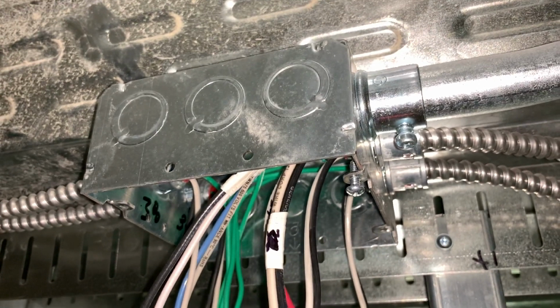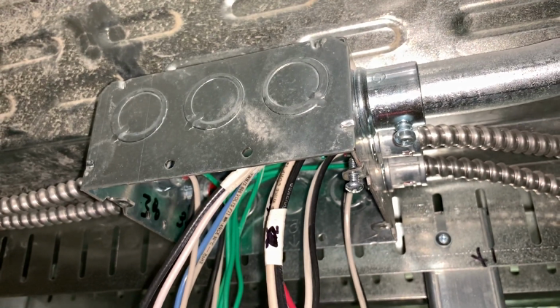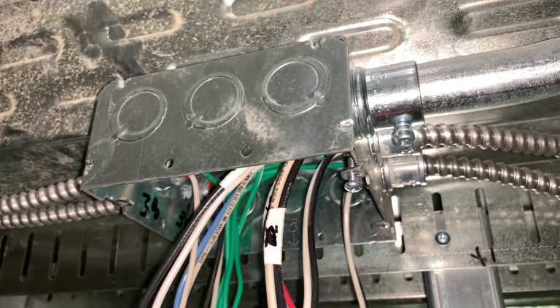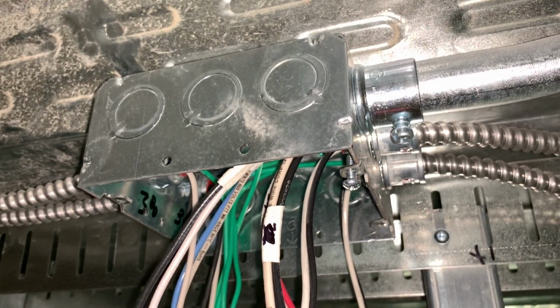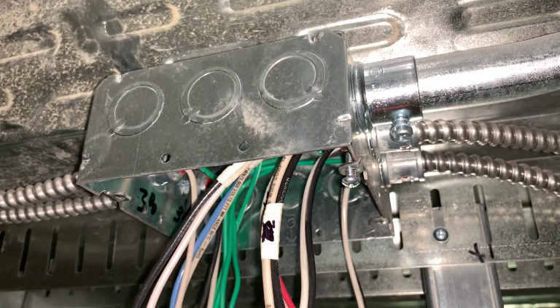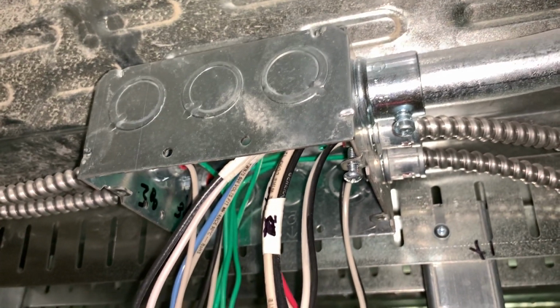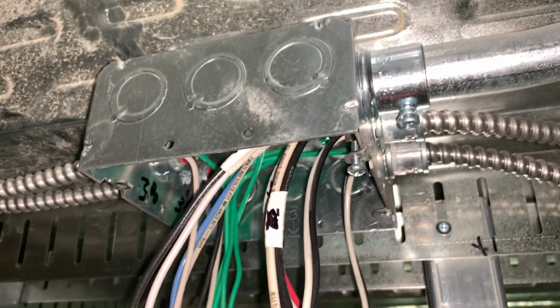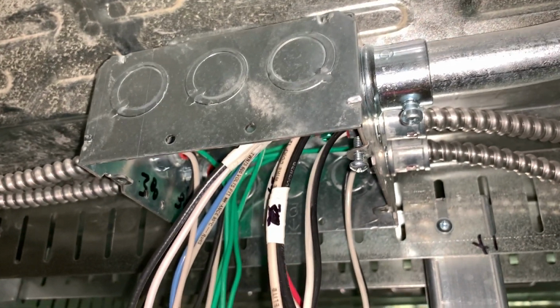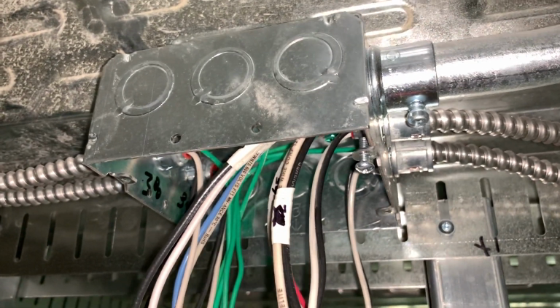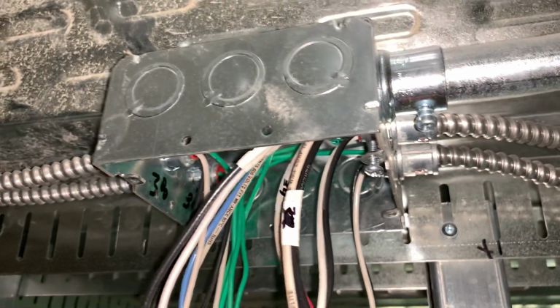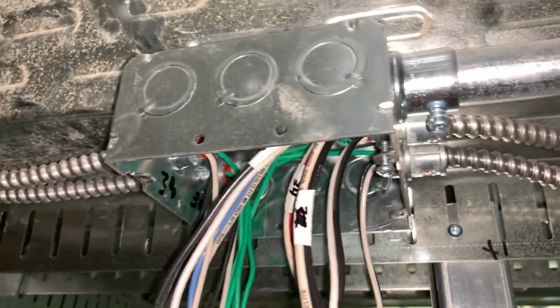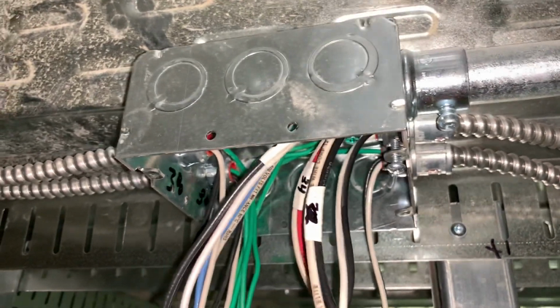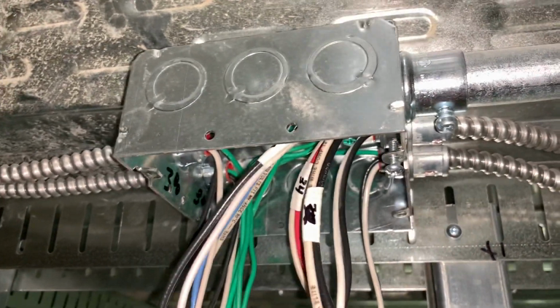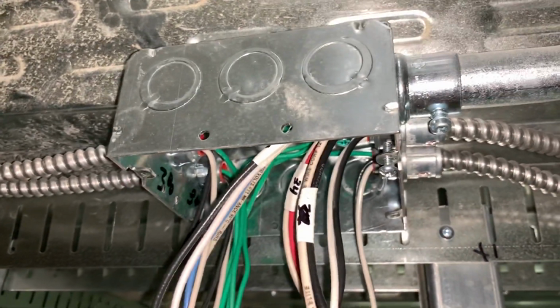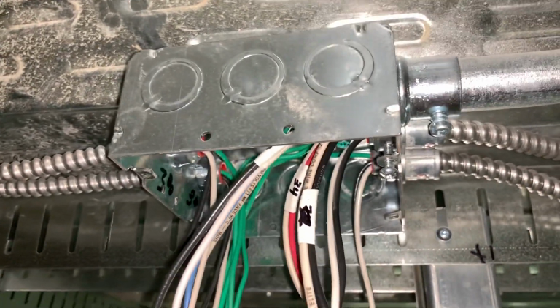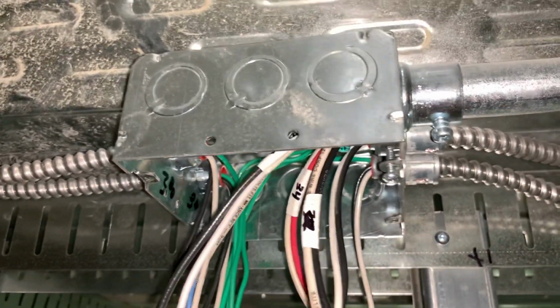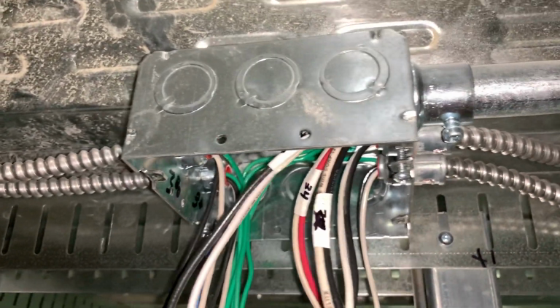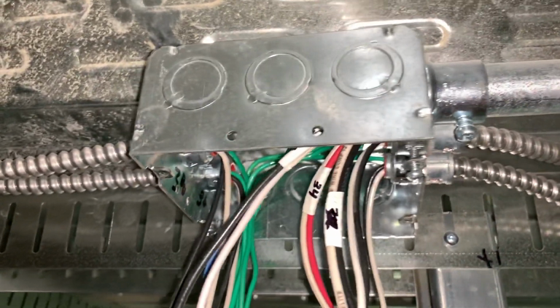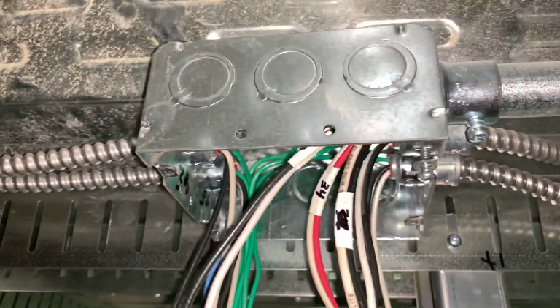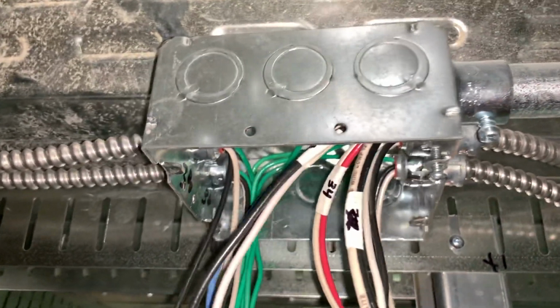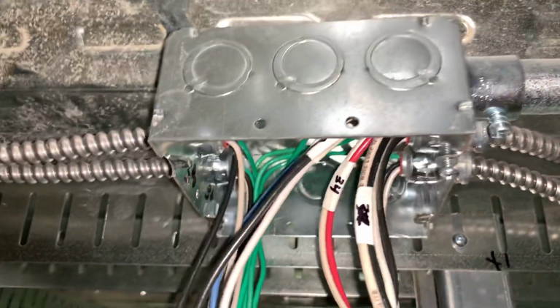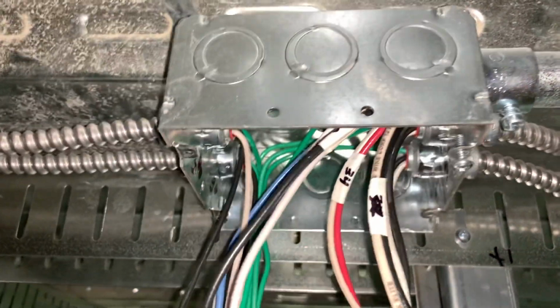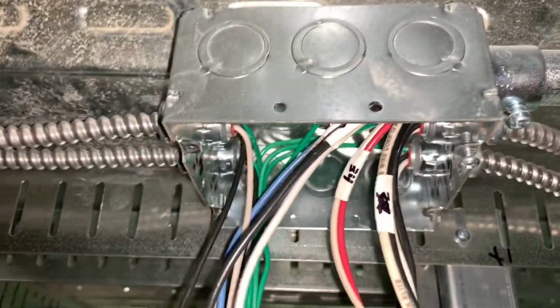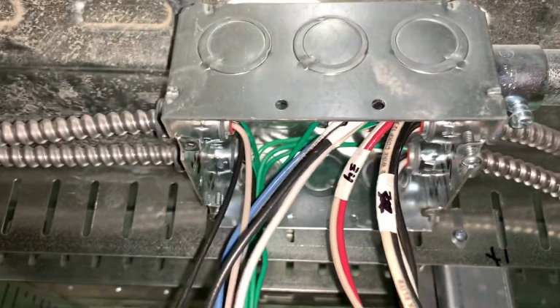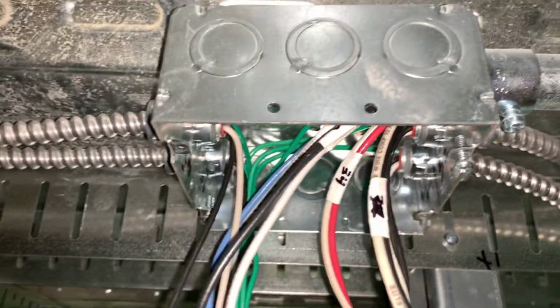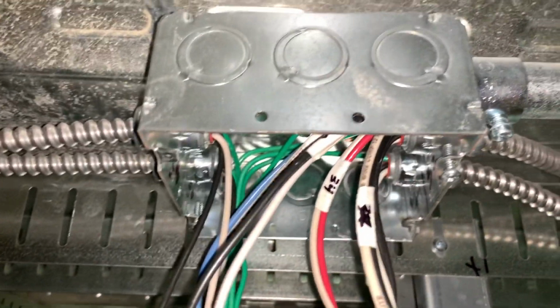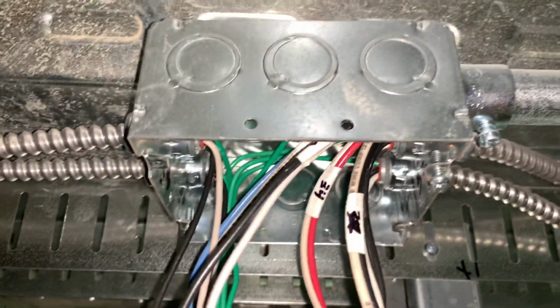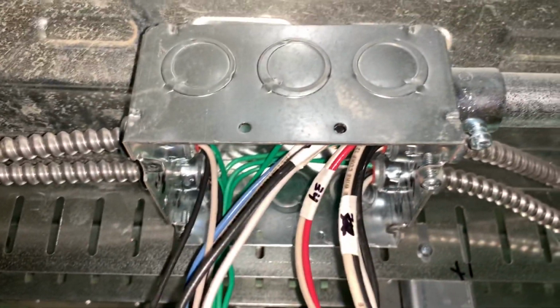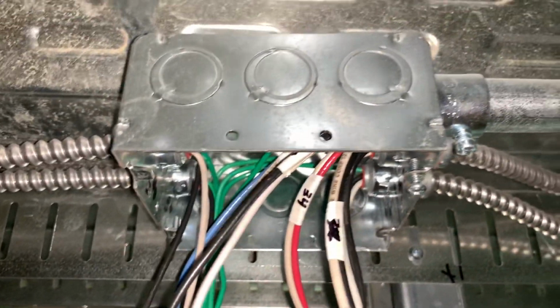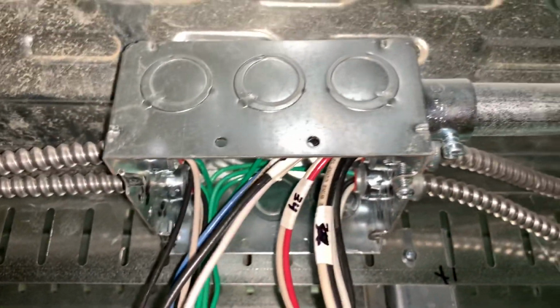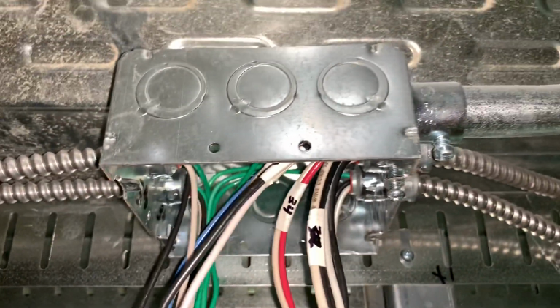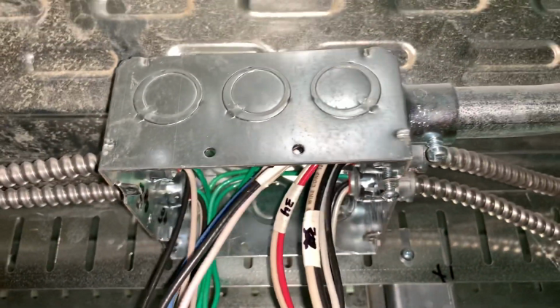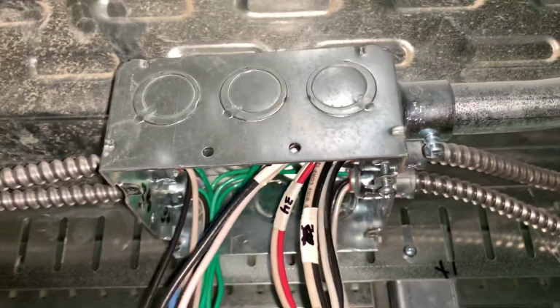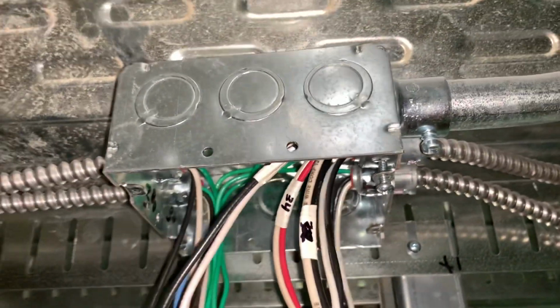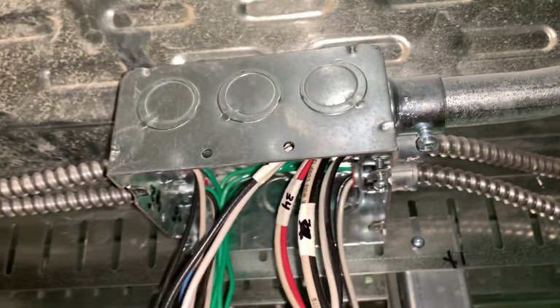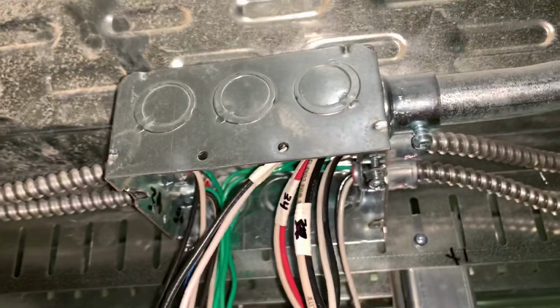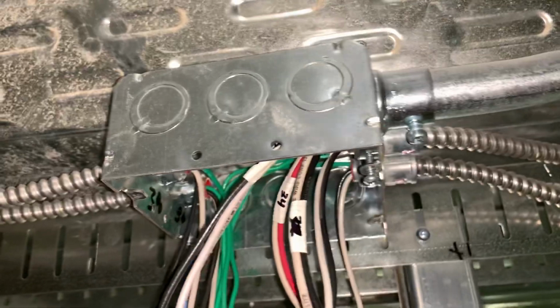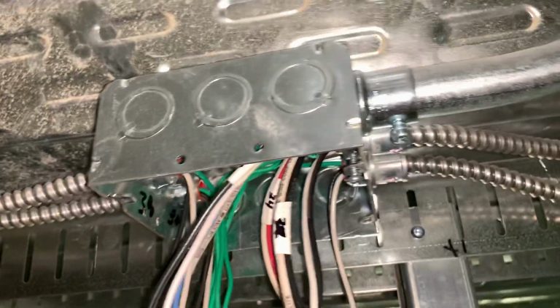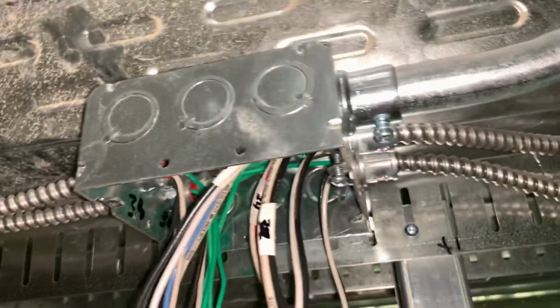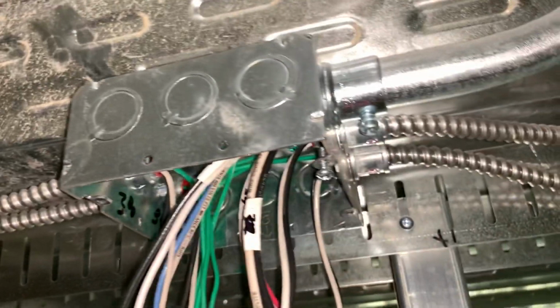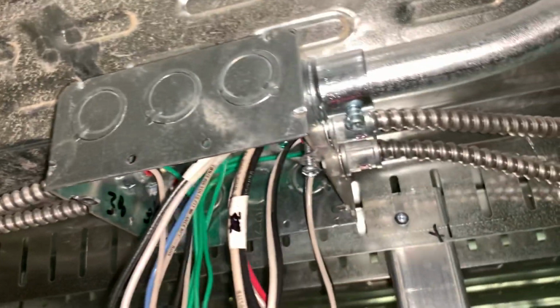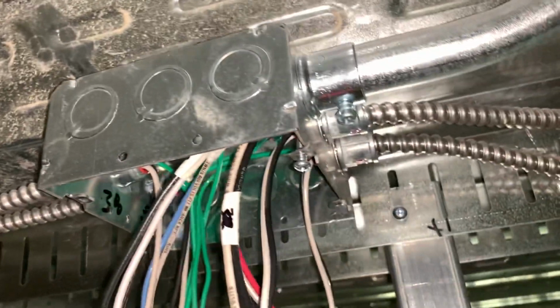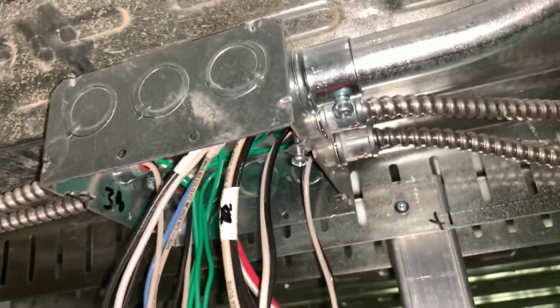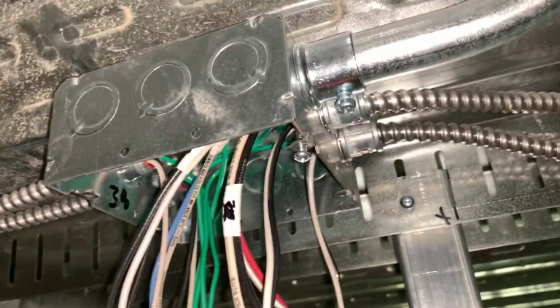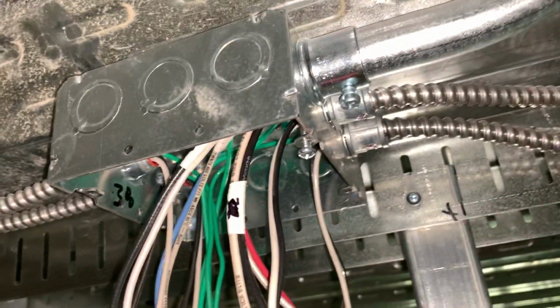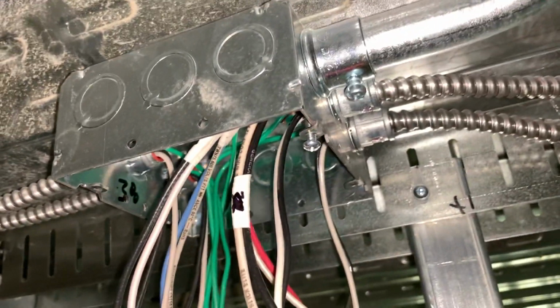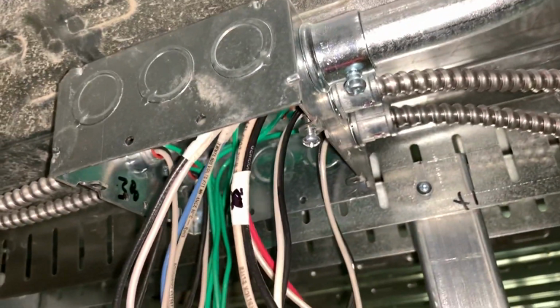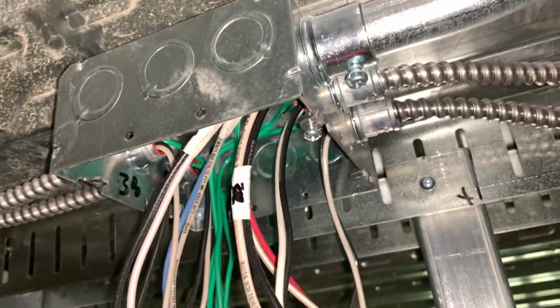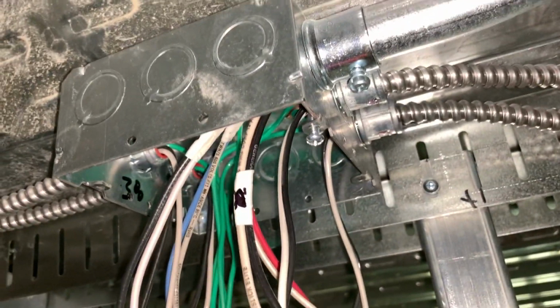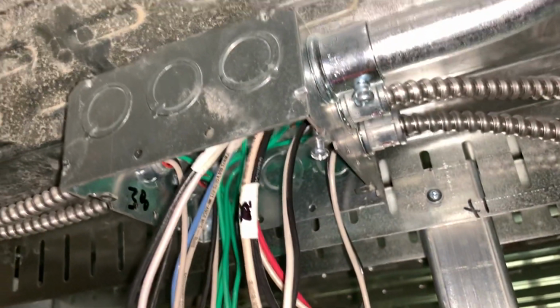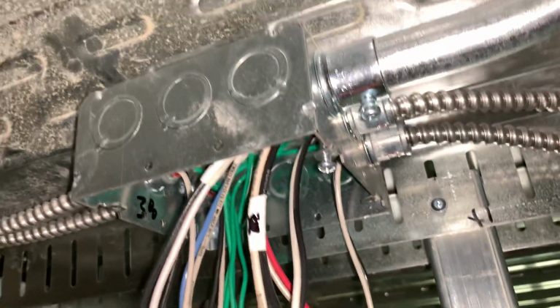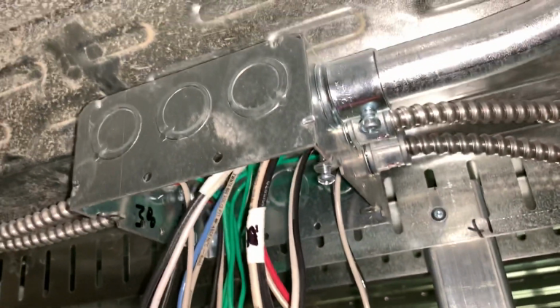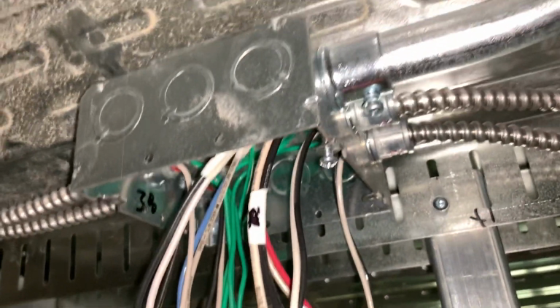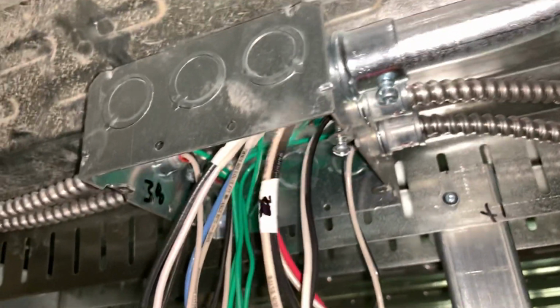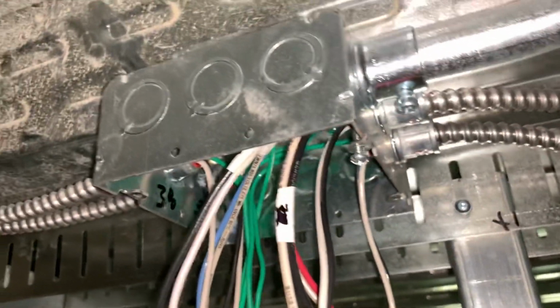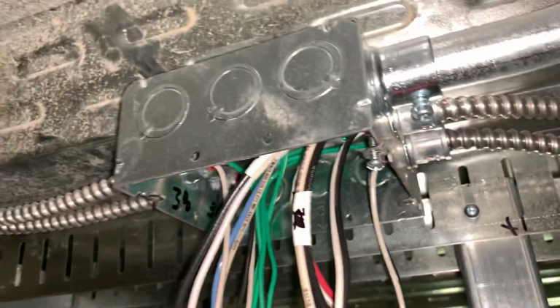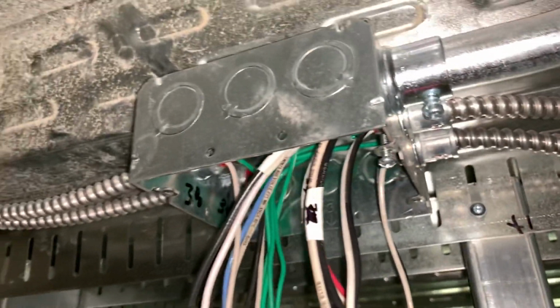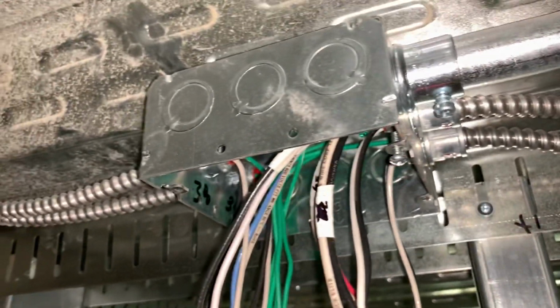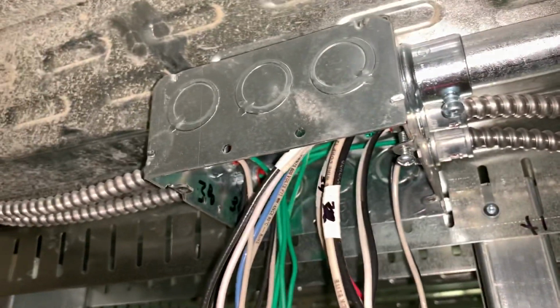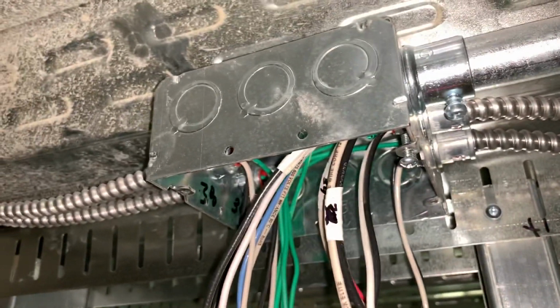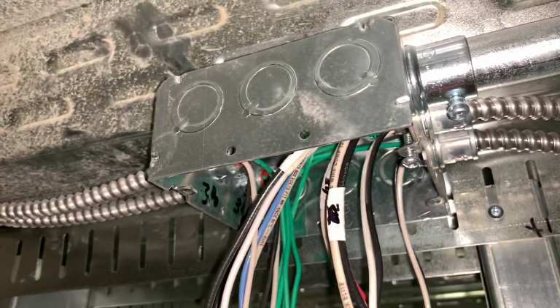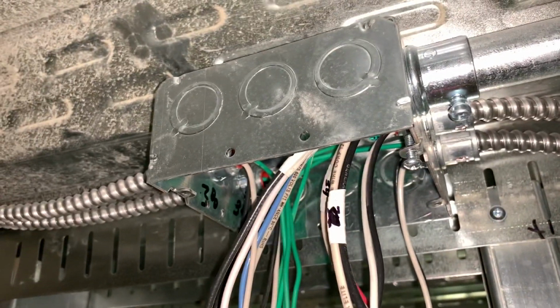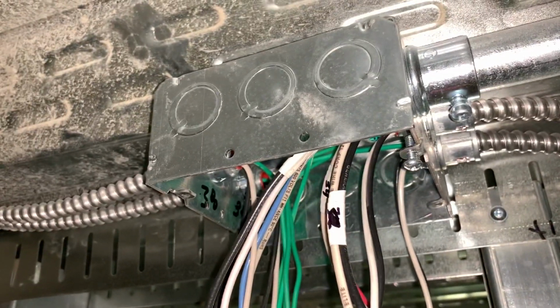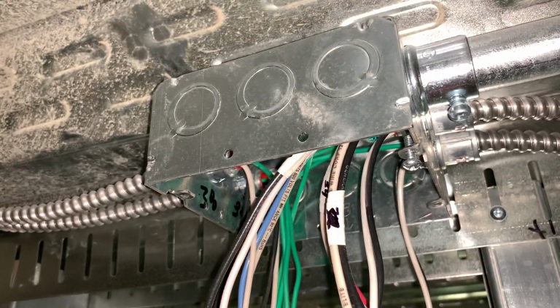Alright guys, an extra bonus video. This is a junction box, 4 and 11/16 inches deep.